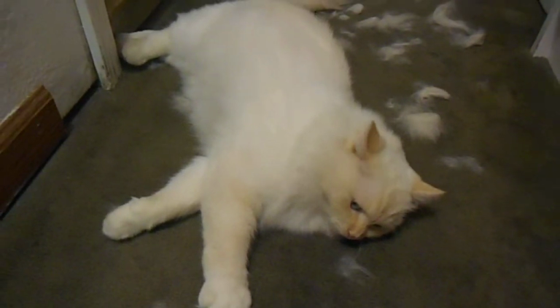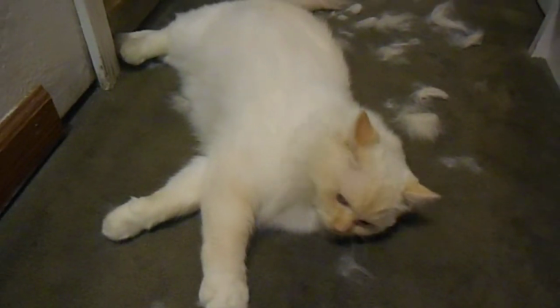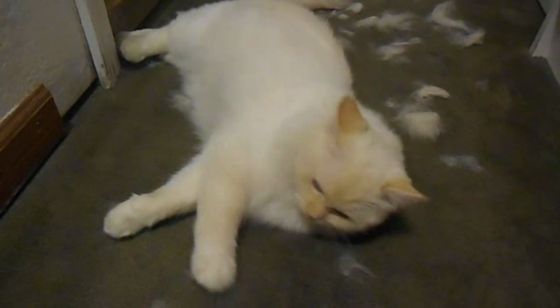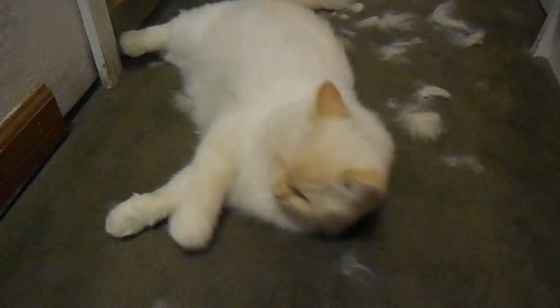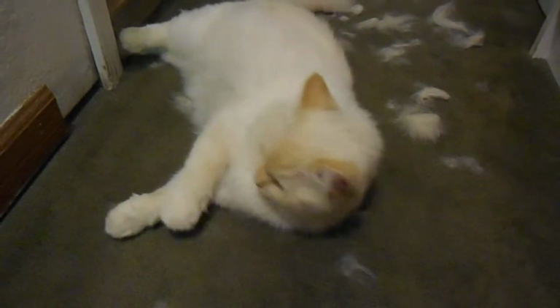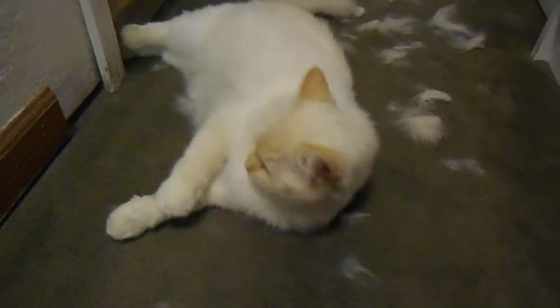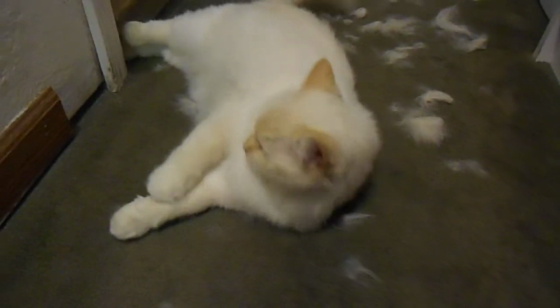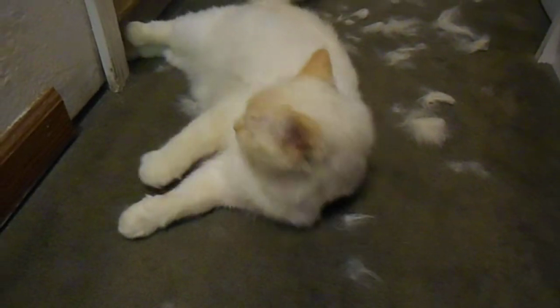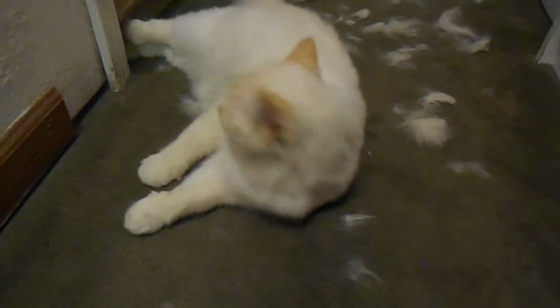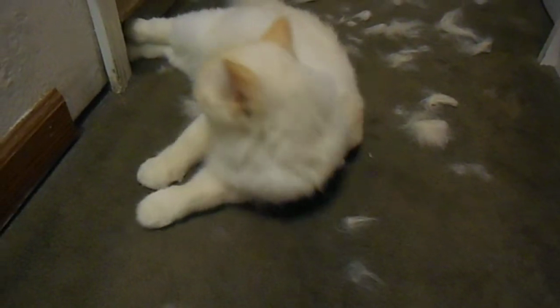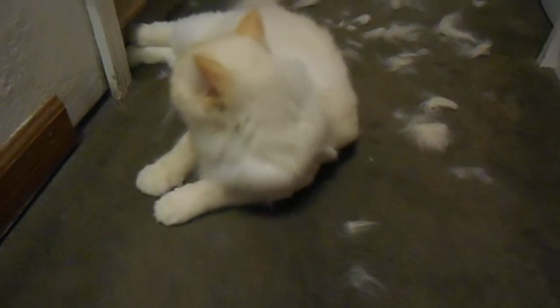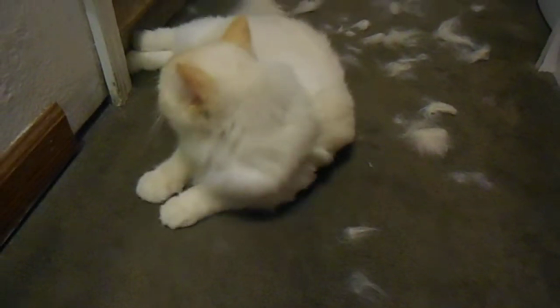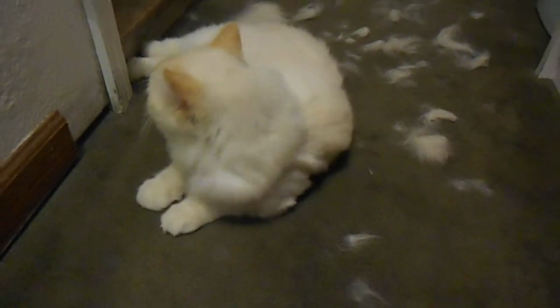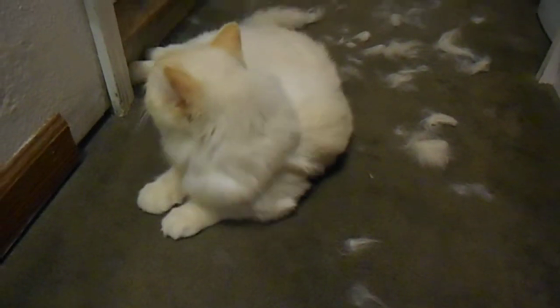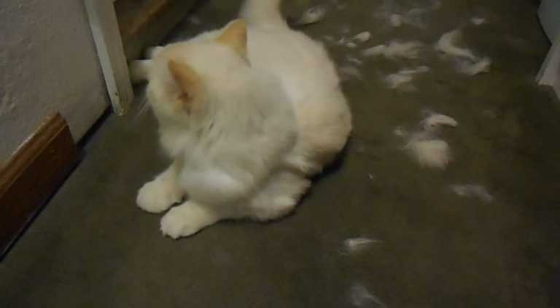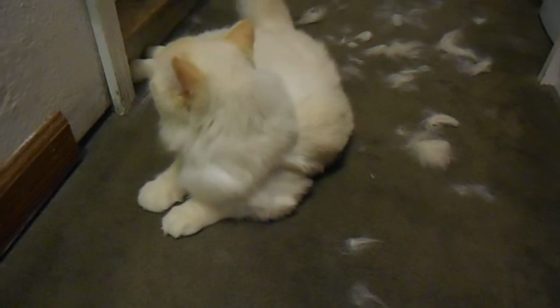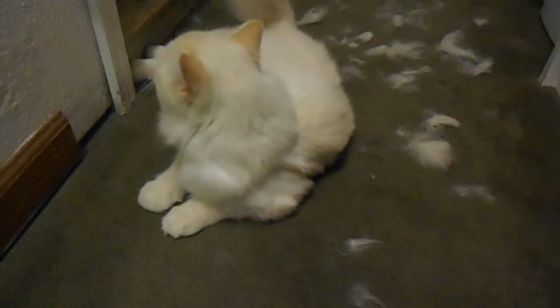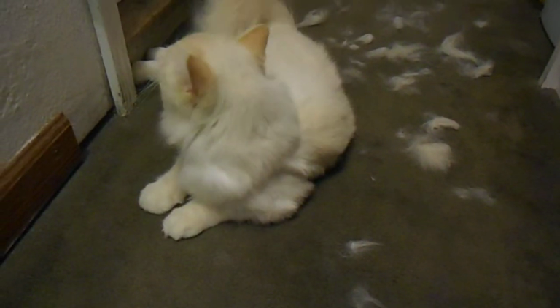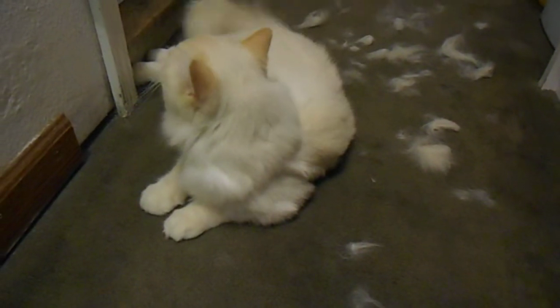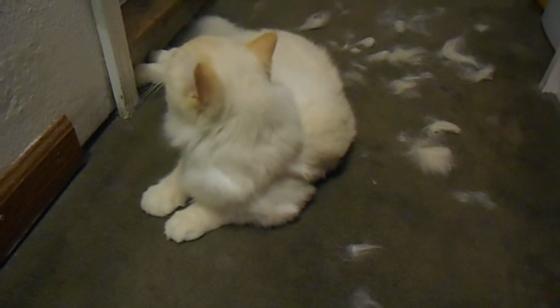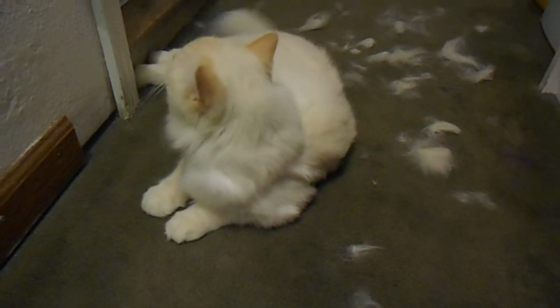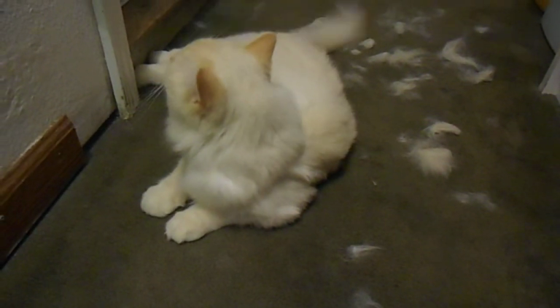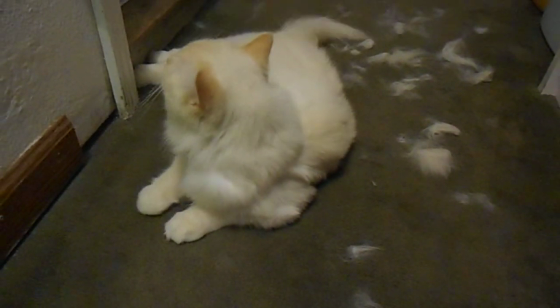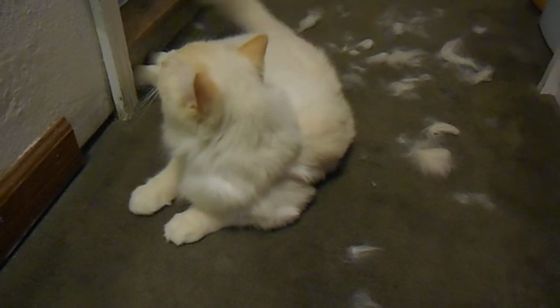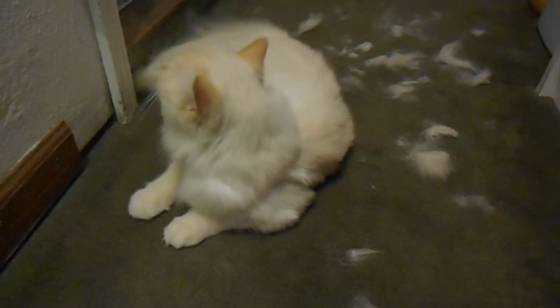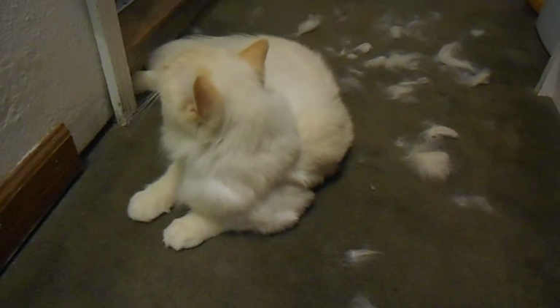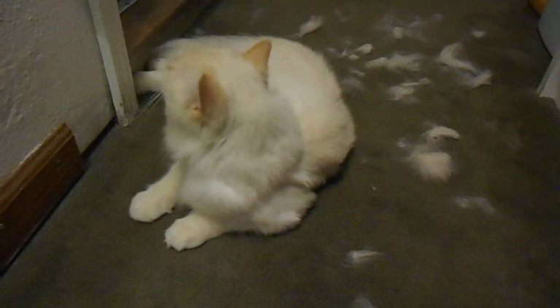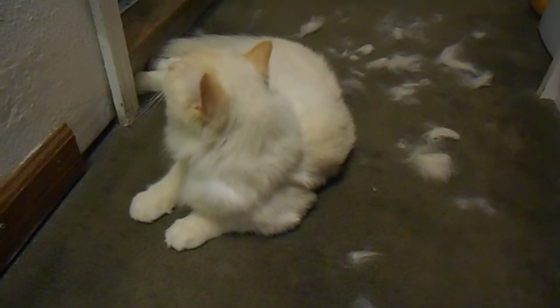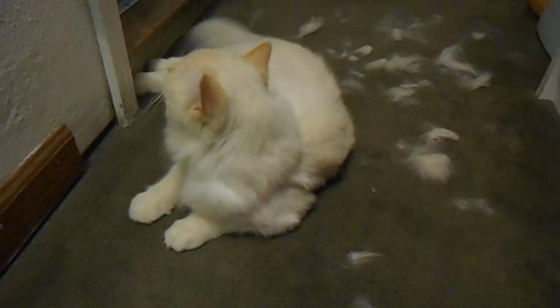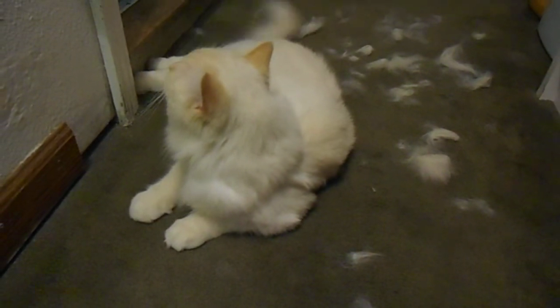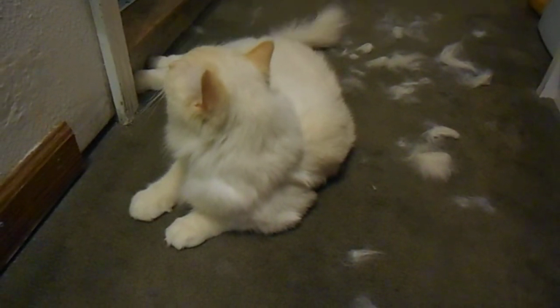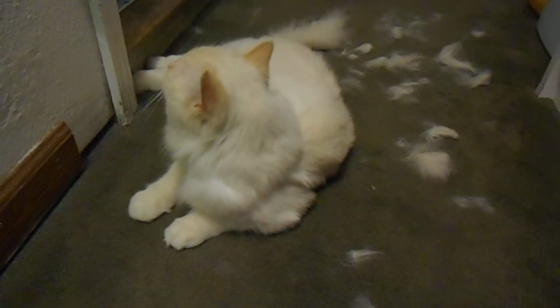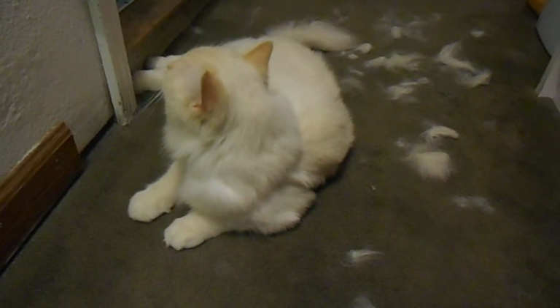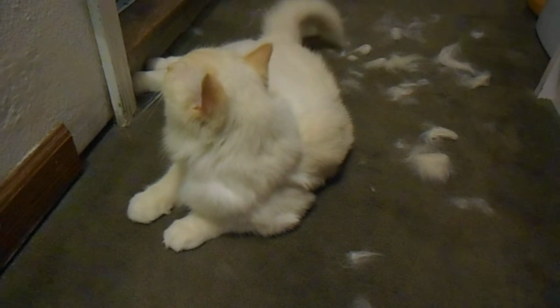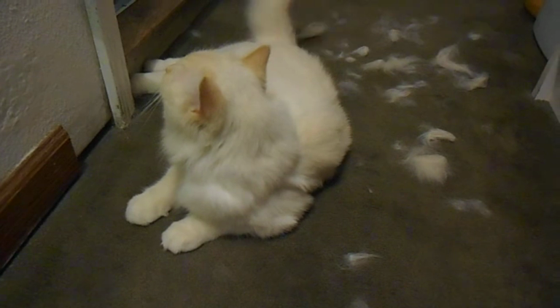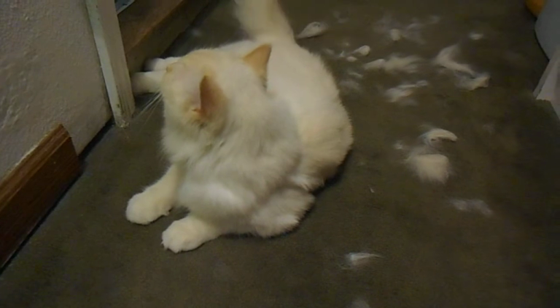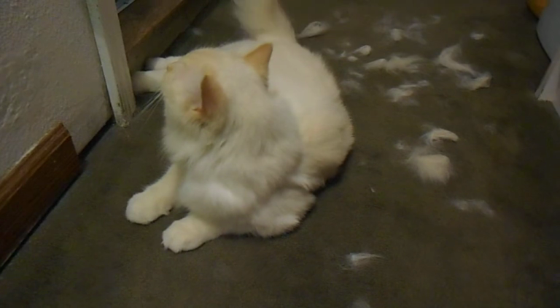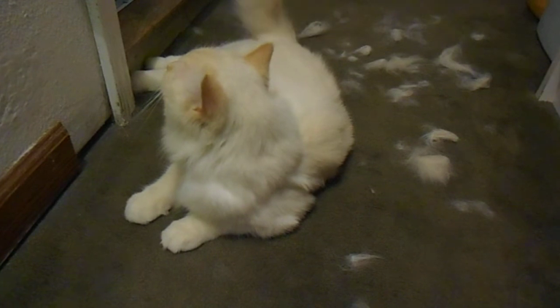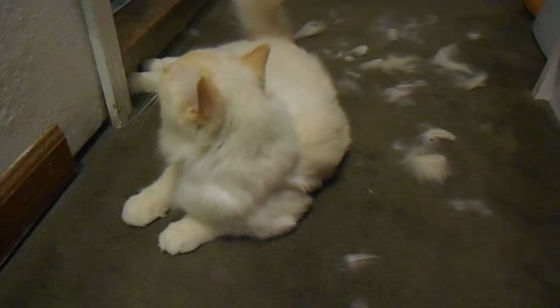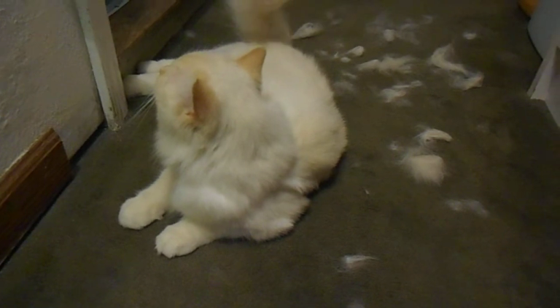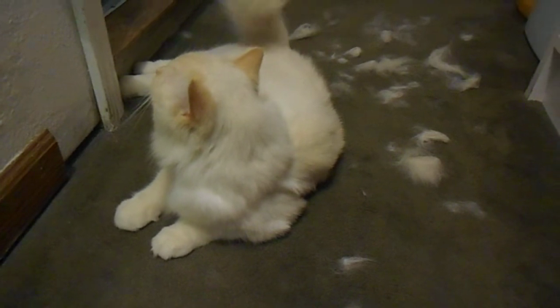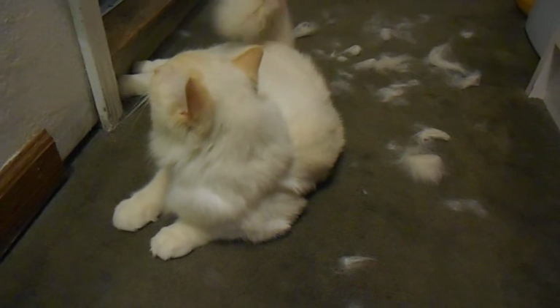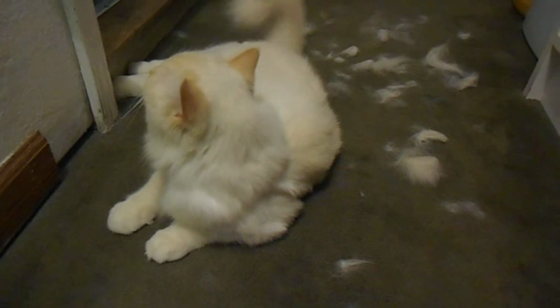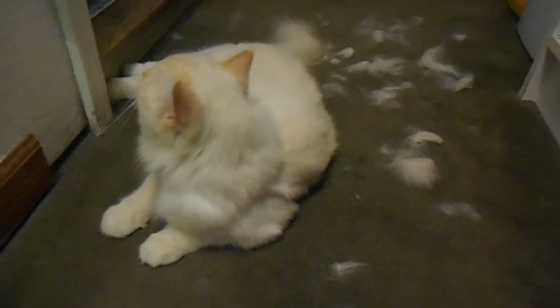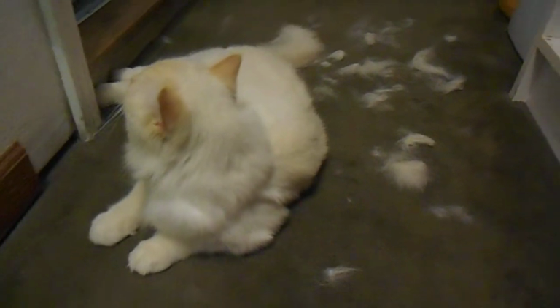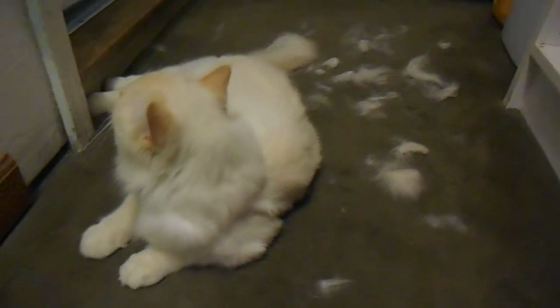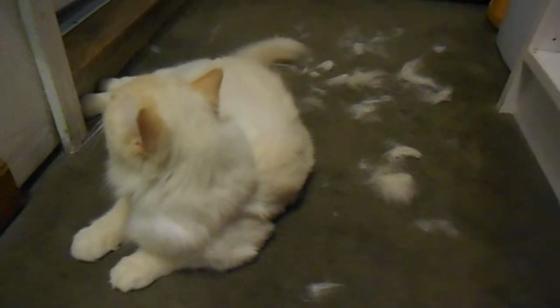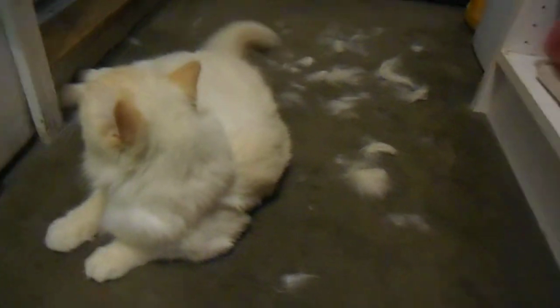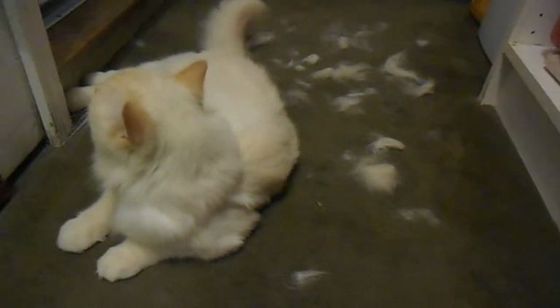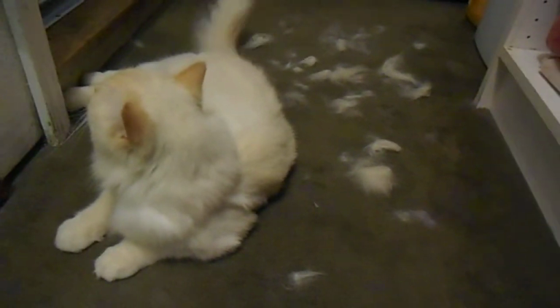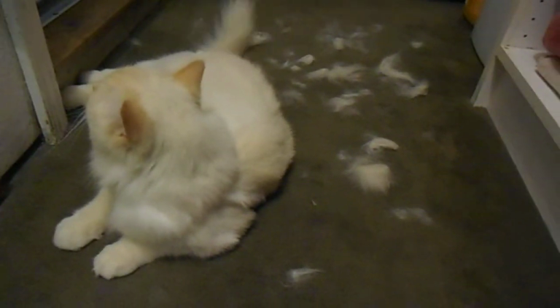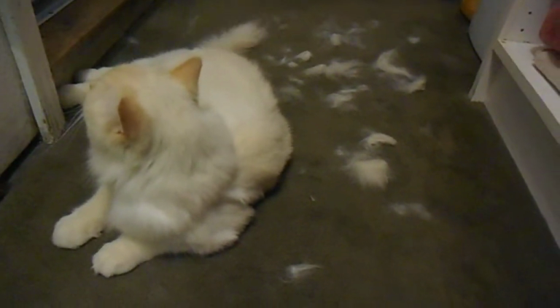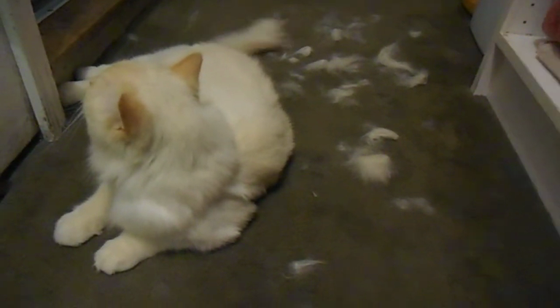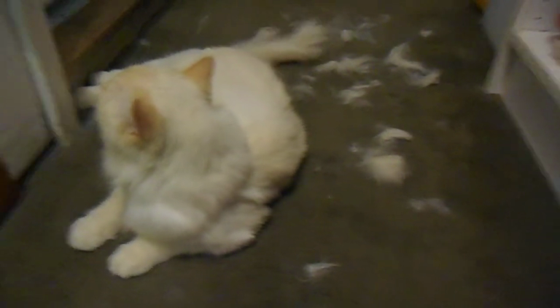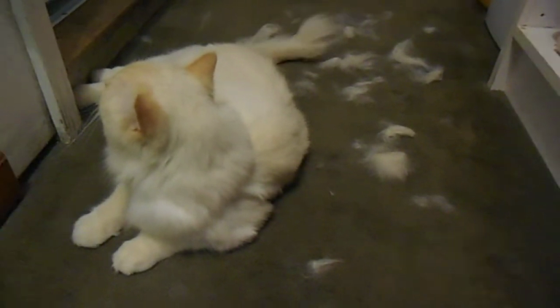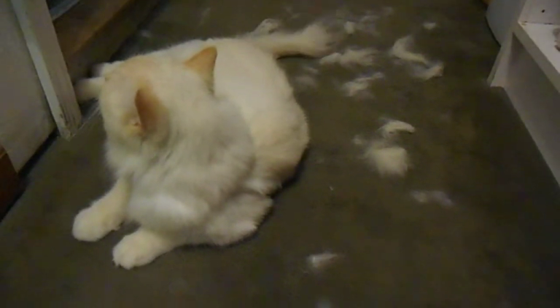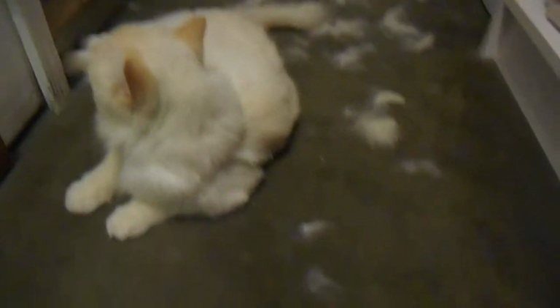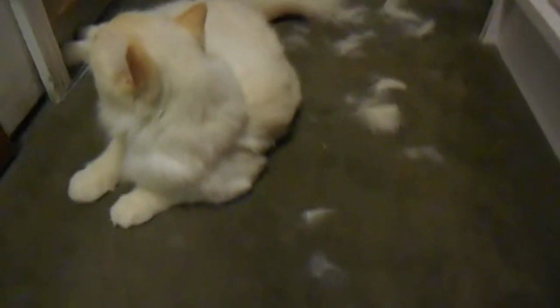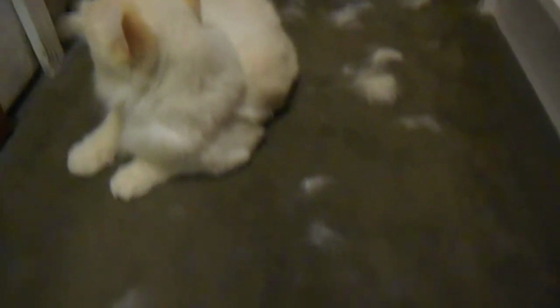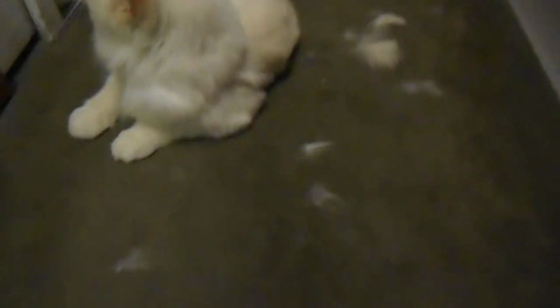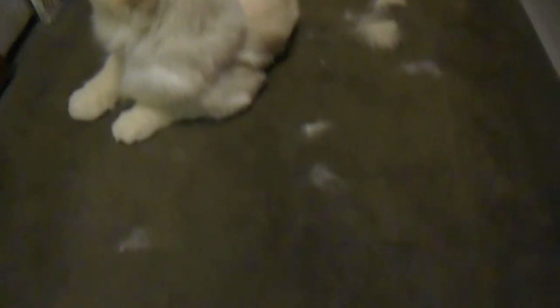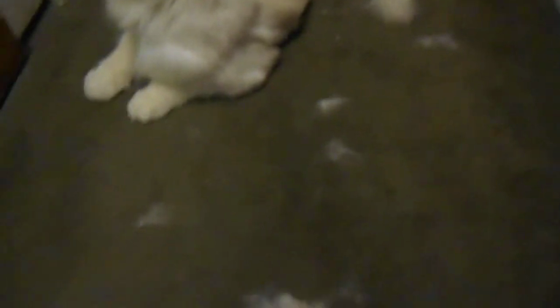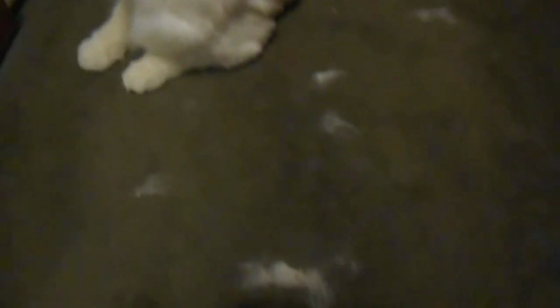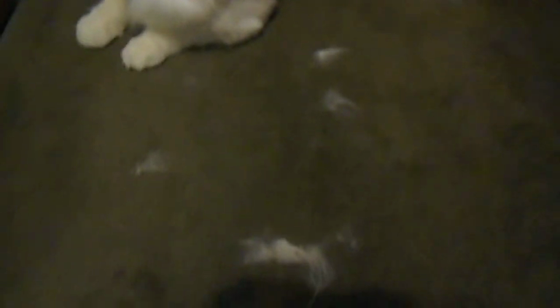Pumpkin, what just happened? What is all the hair on the floor for, huh?